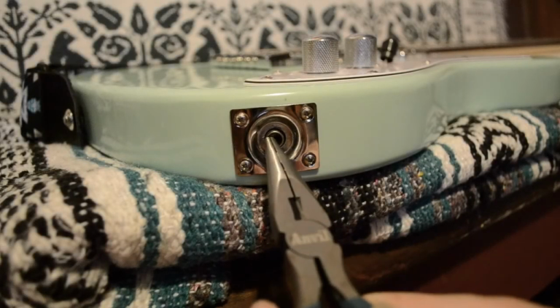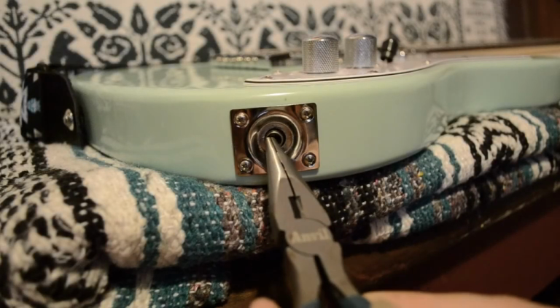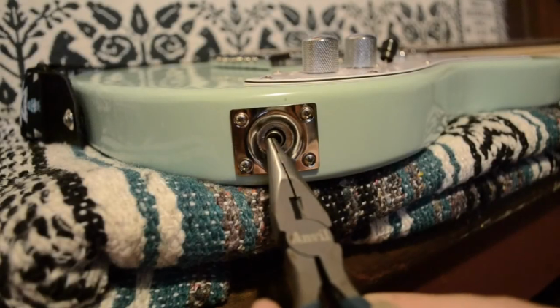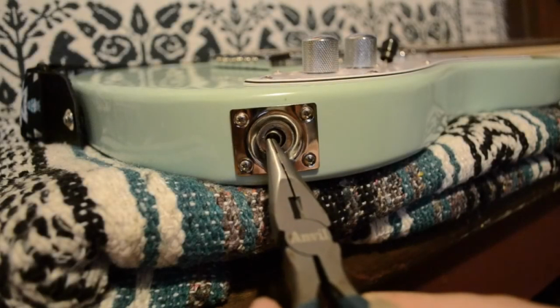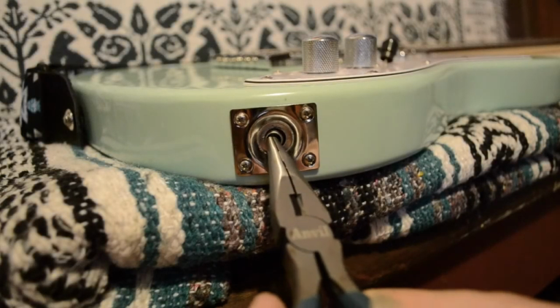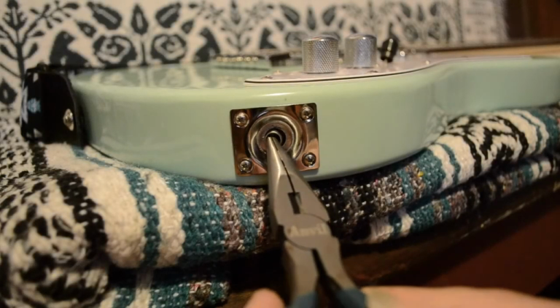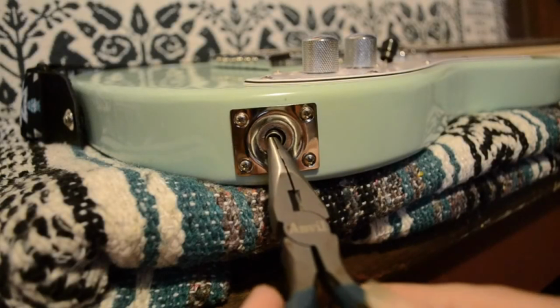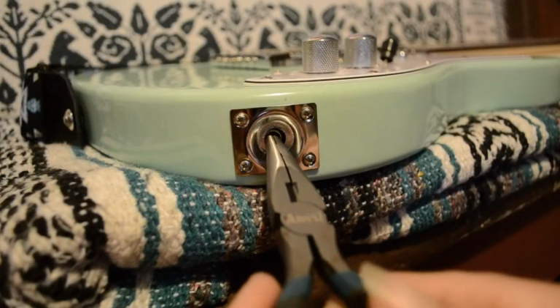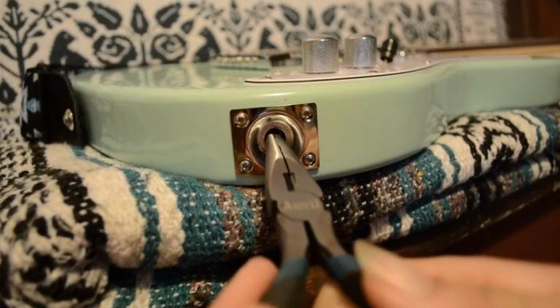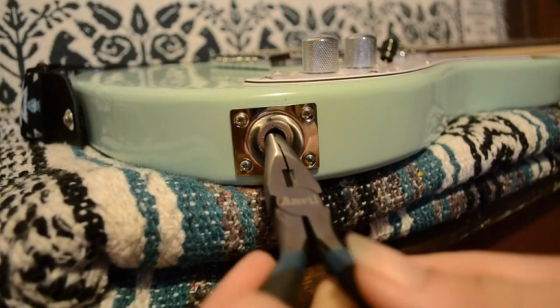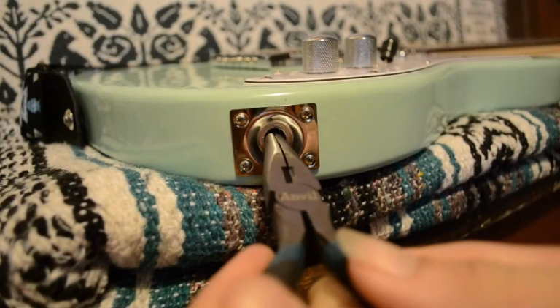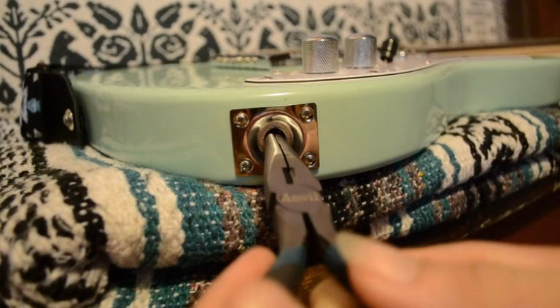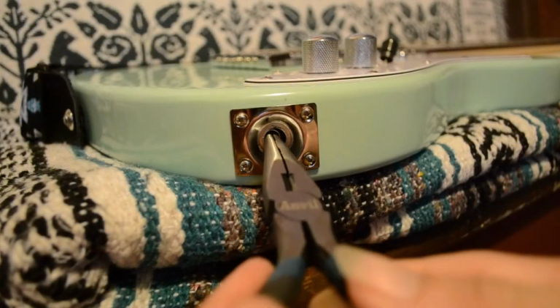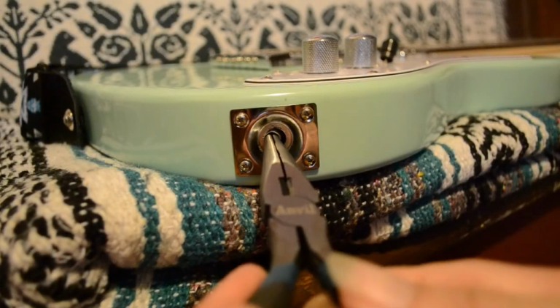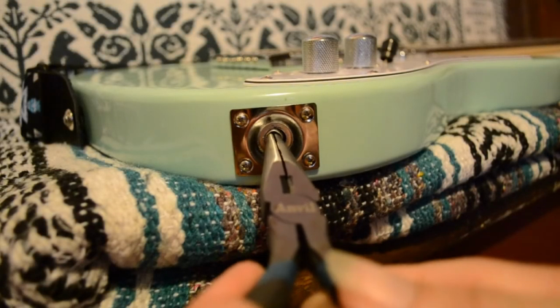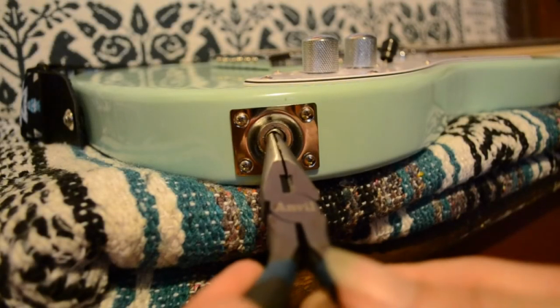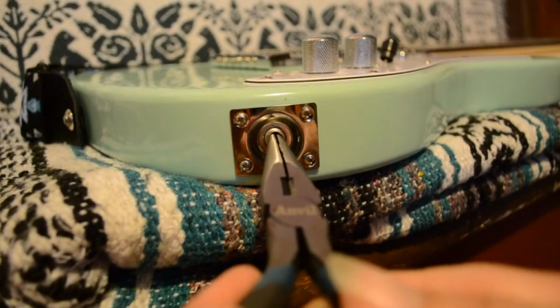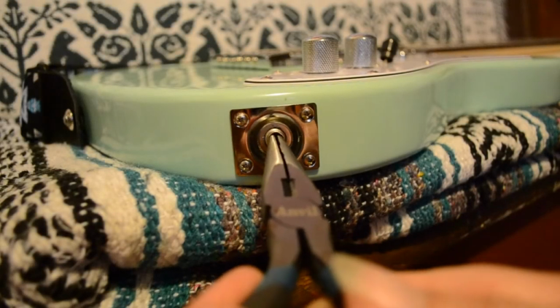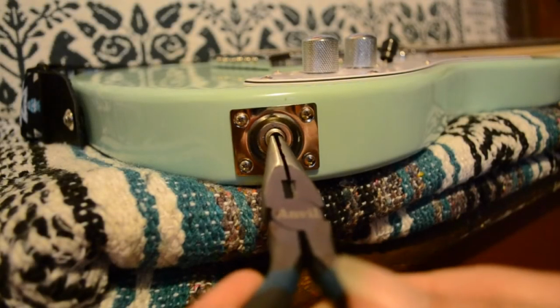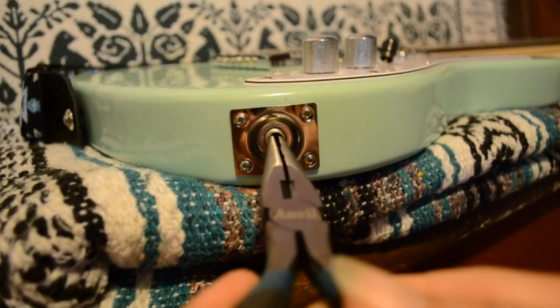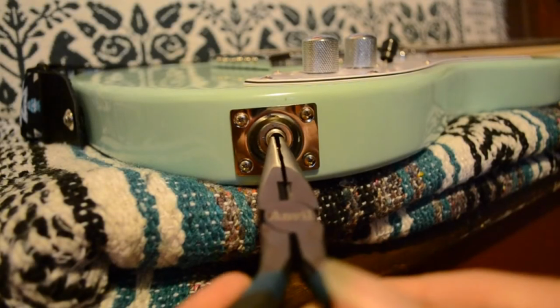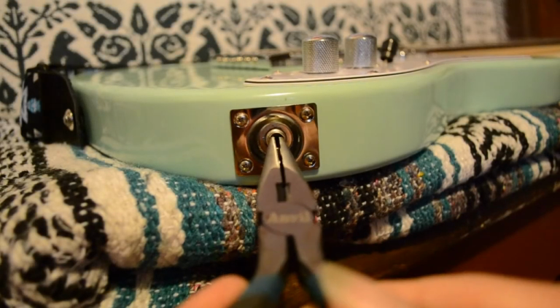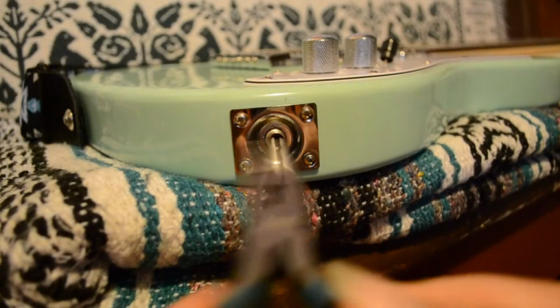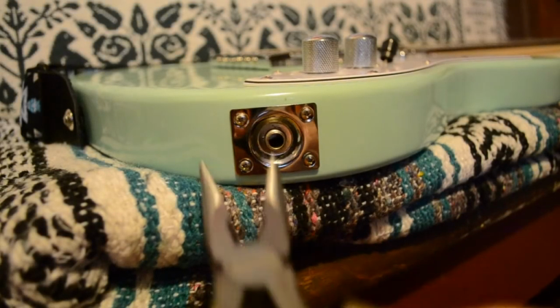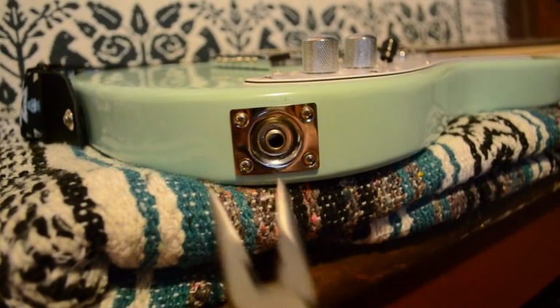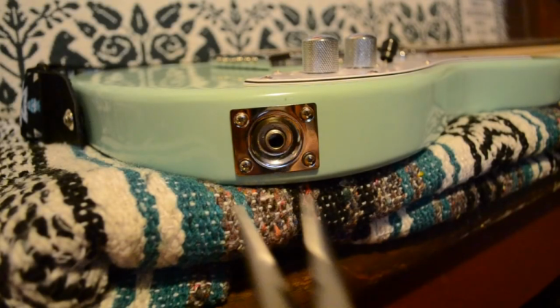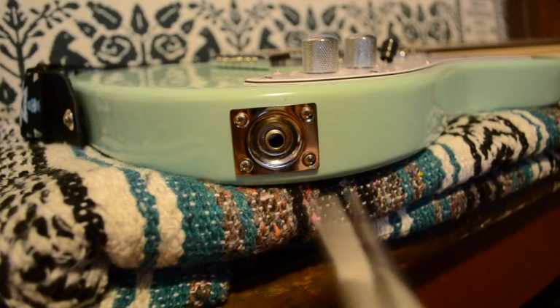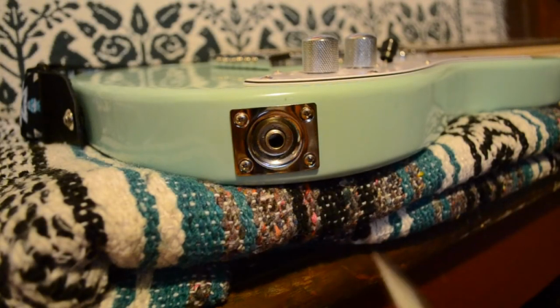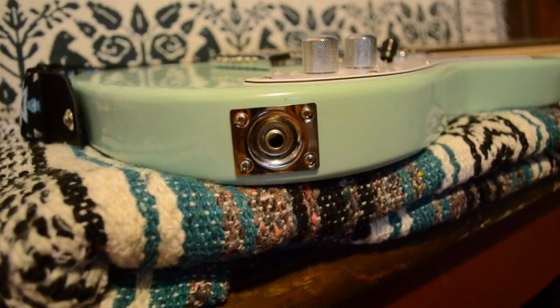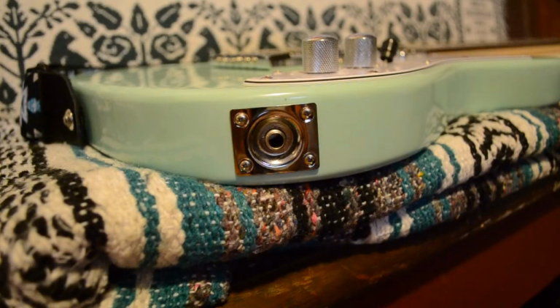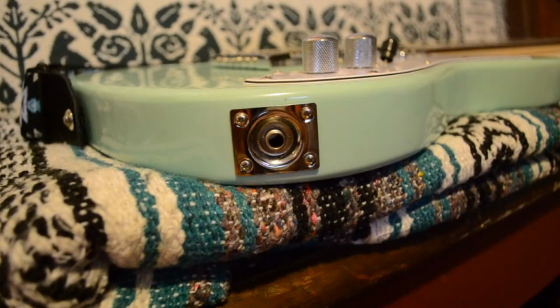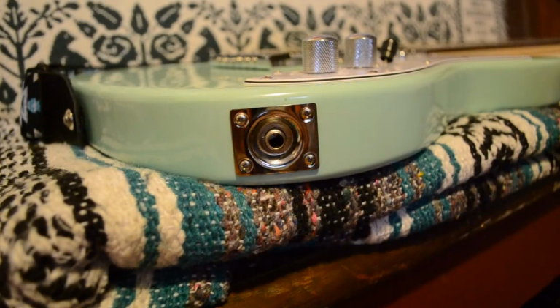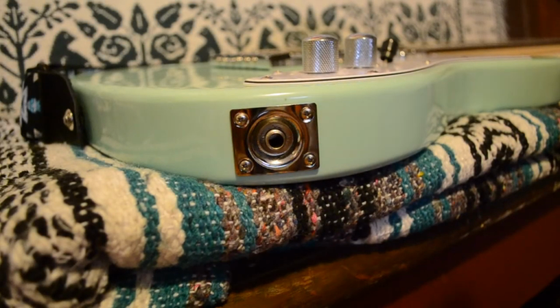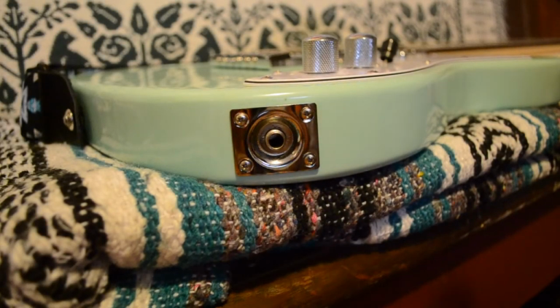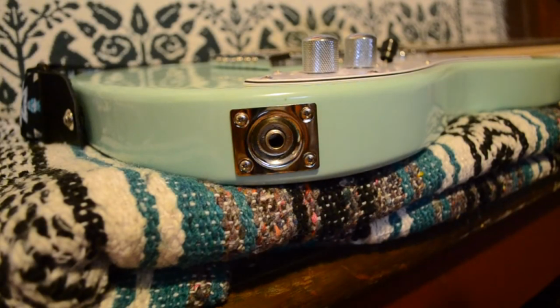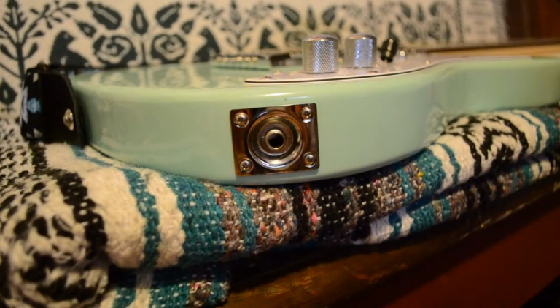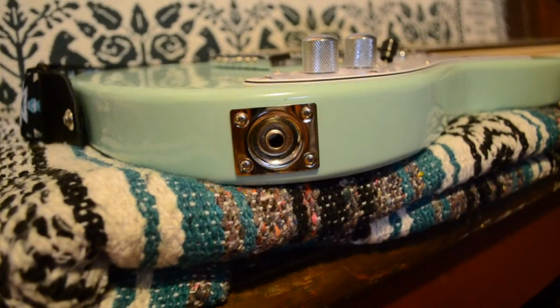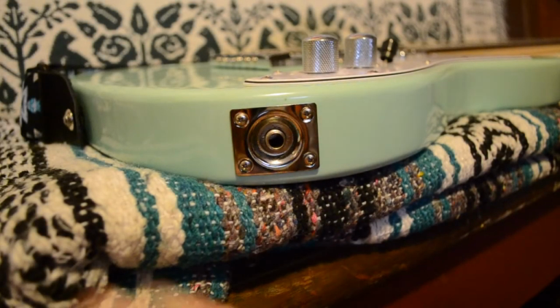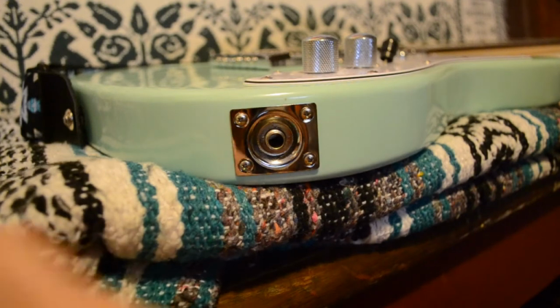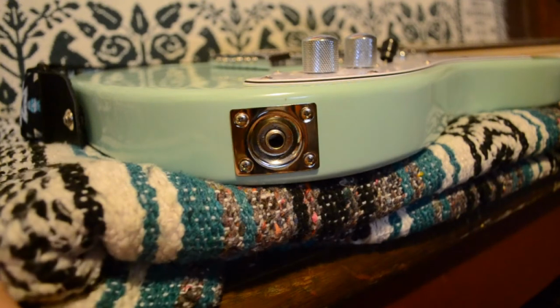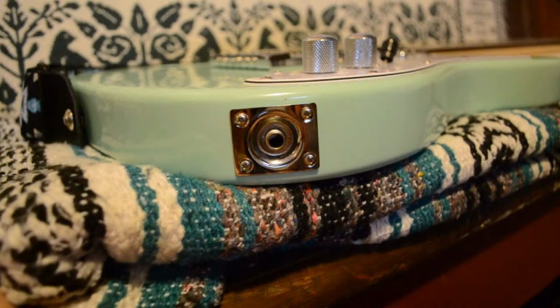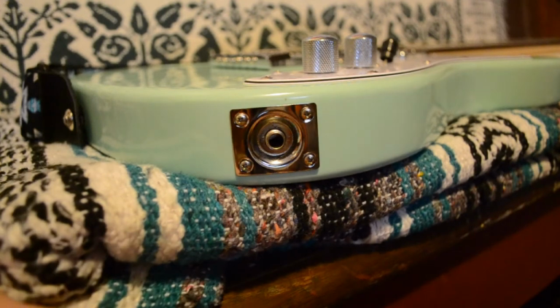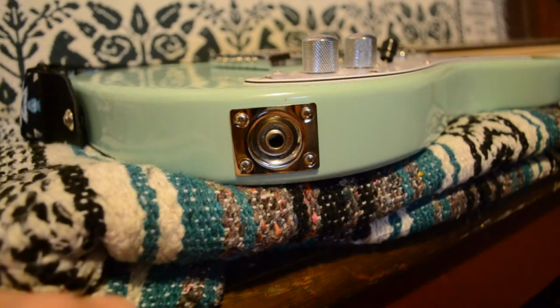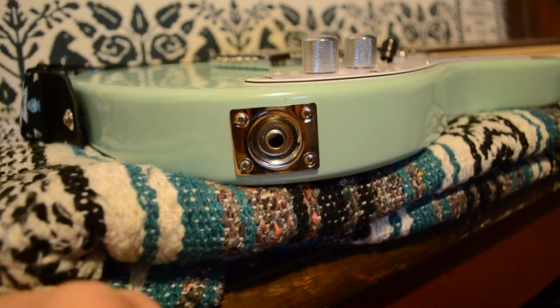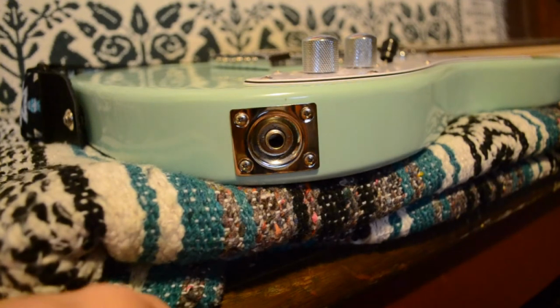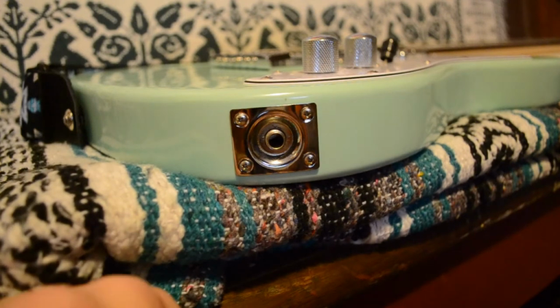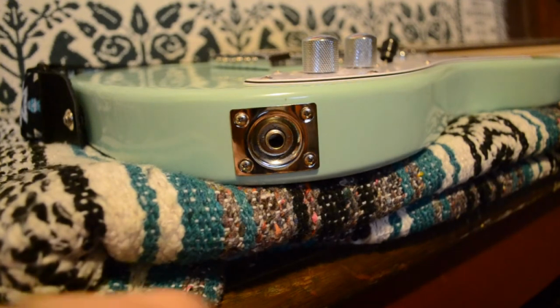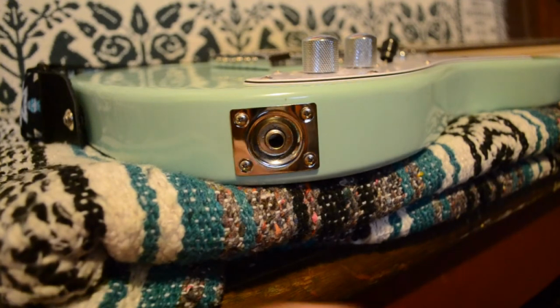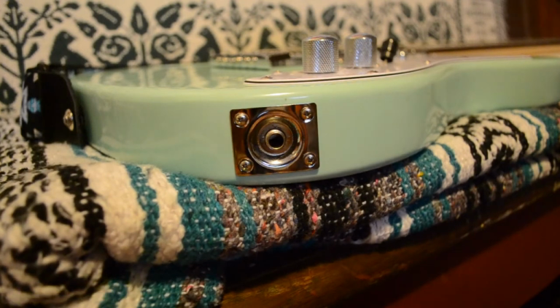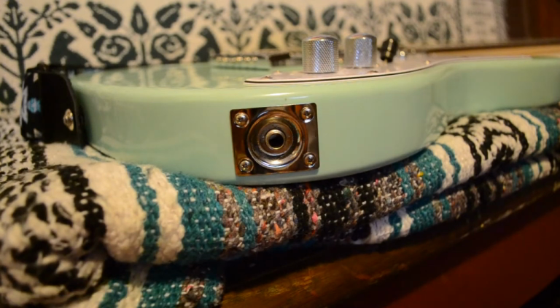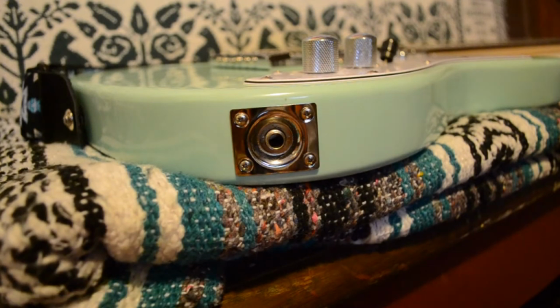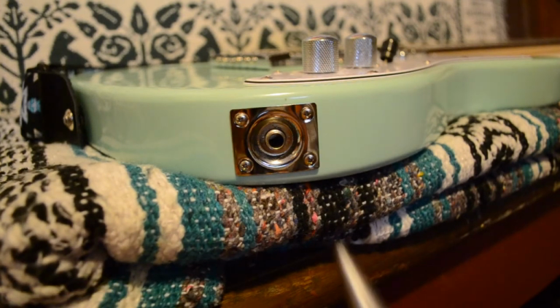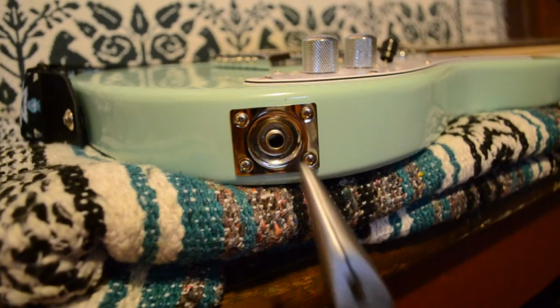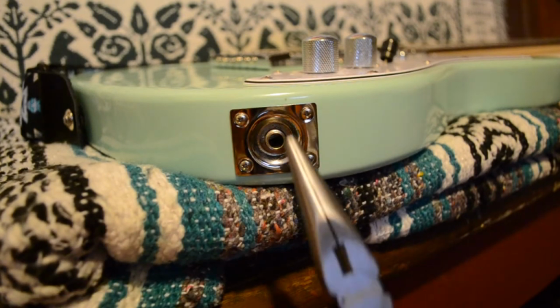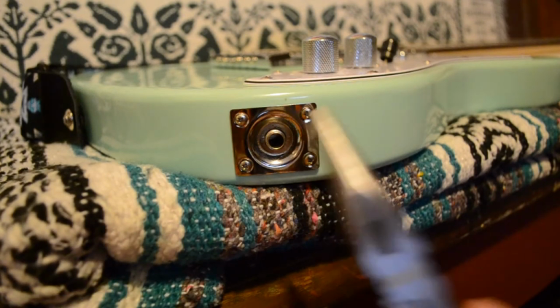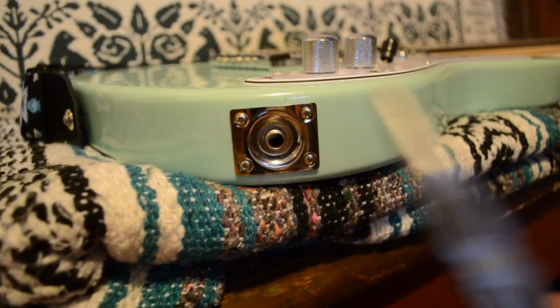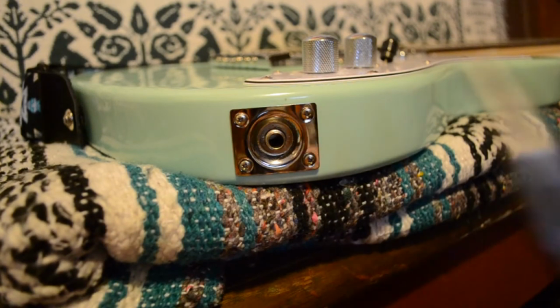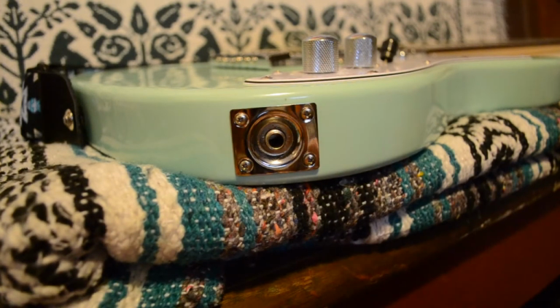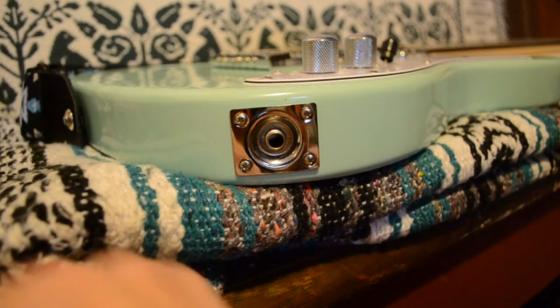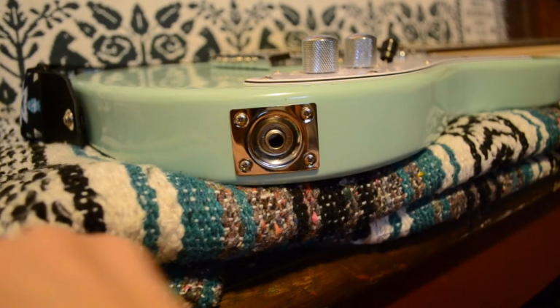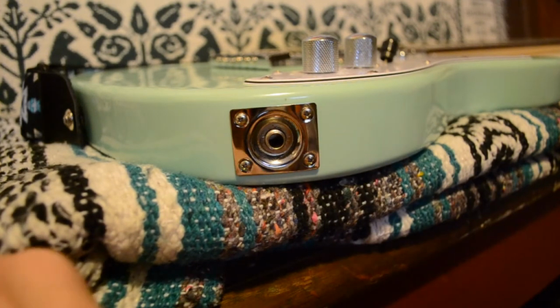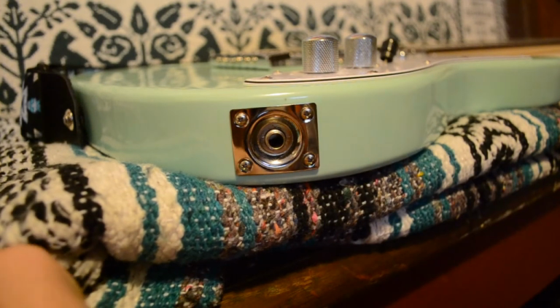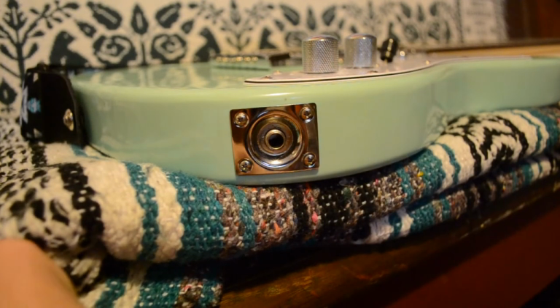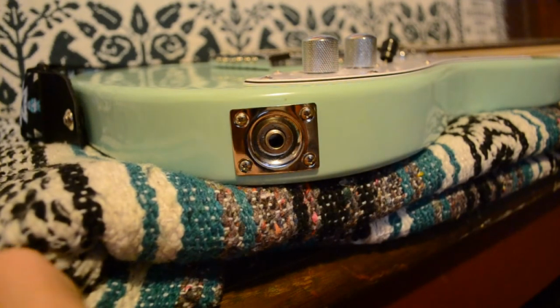Insert the needle nose point into the output jack. Opening the pliers from within the jack will provide just enough pressure for you to pull it out.